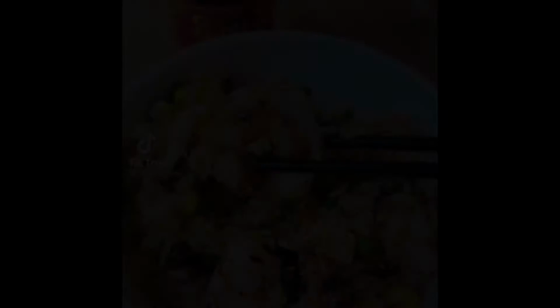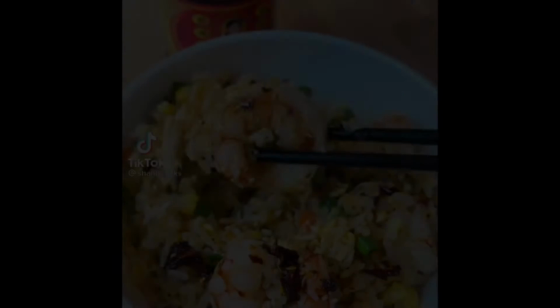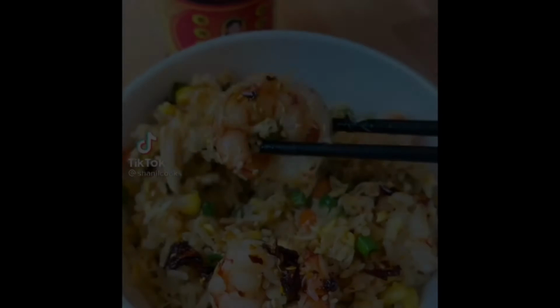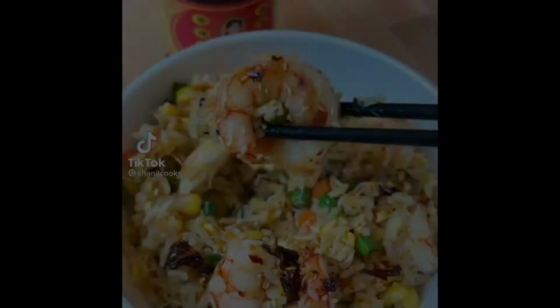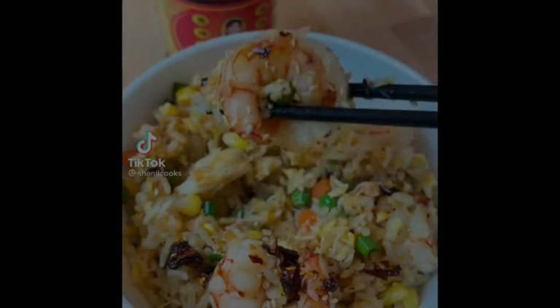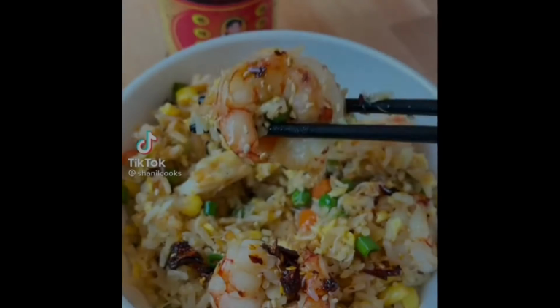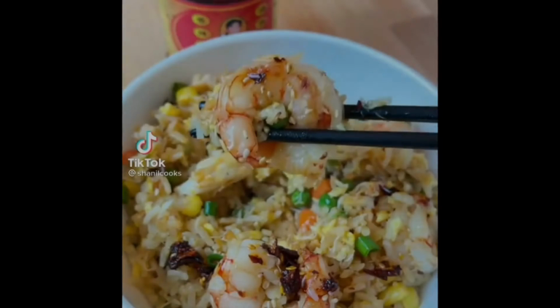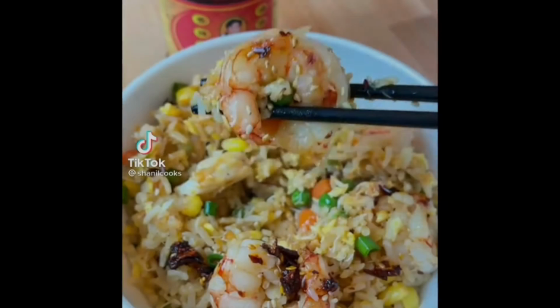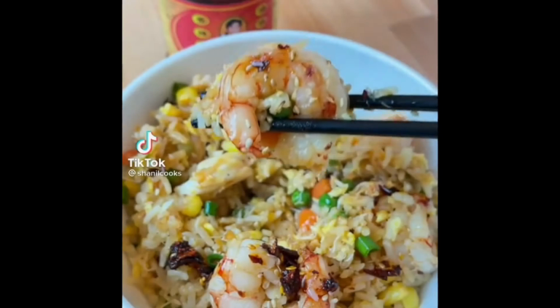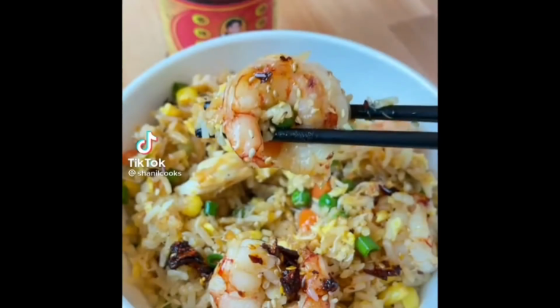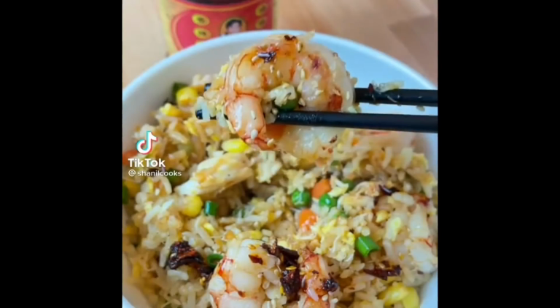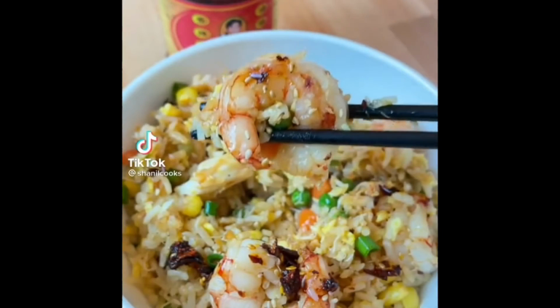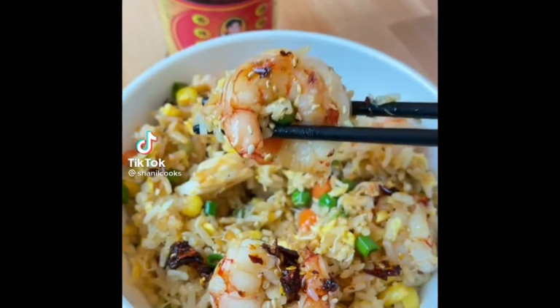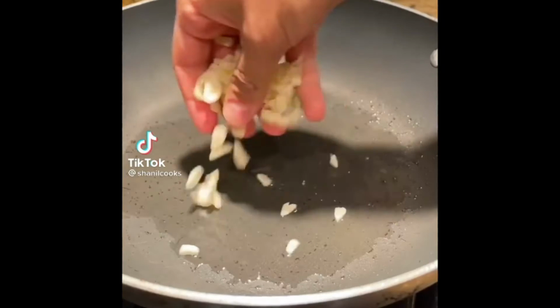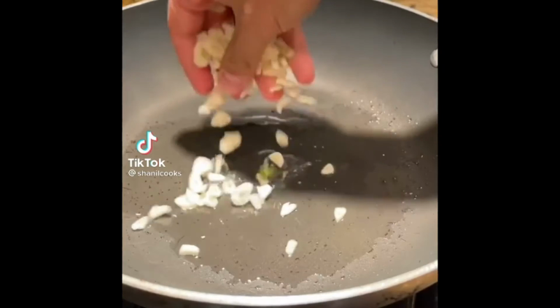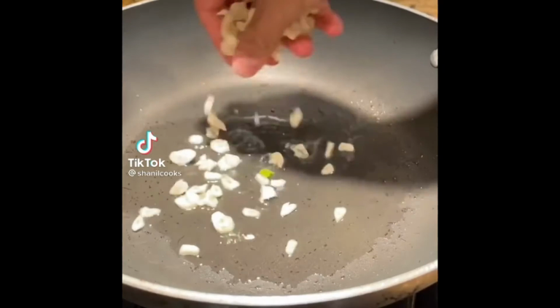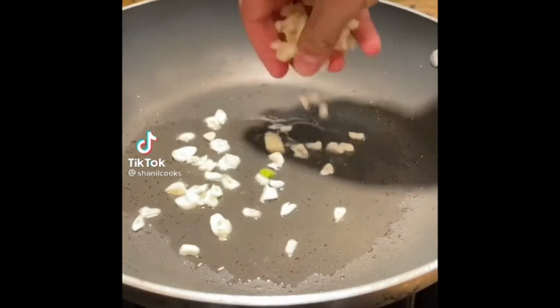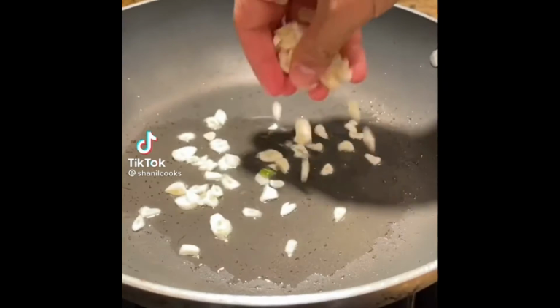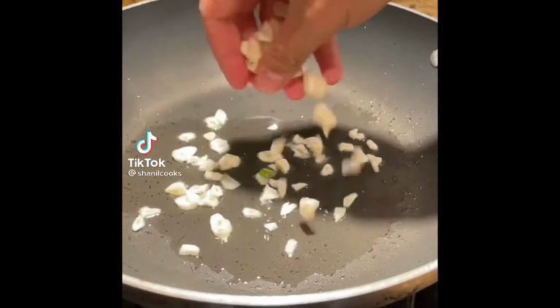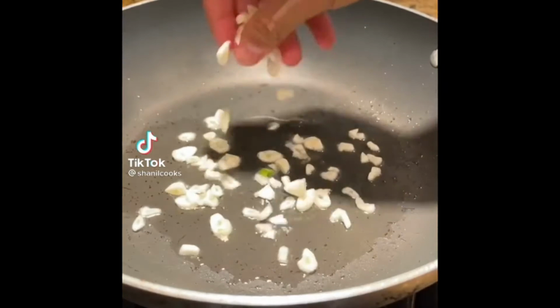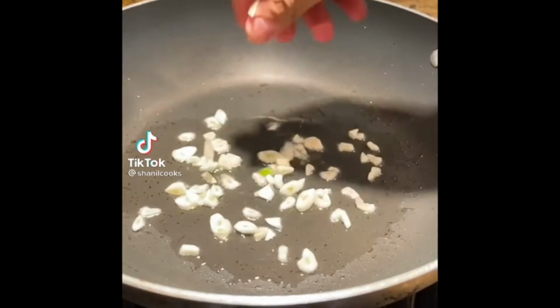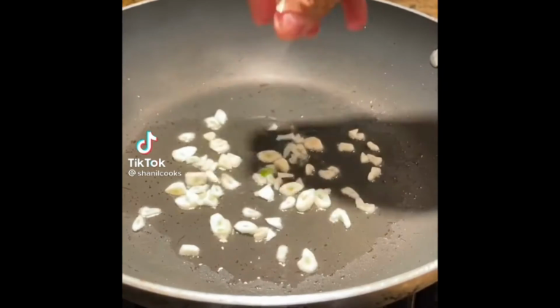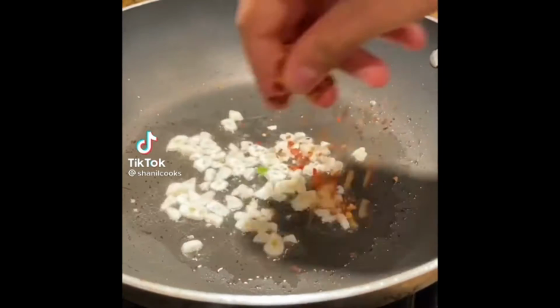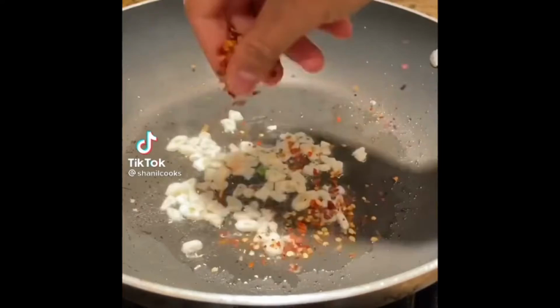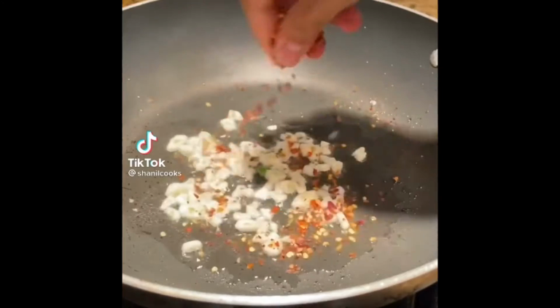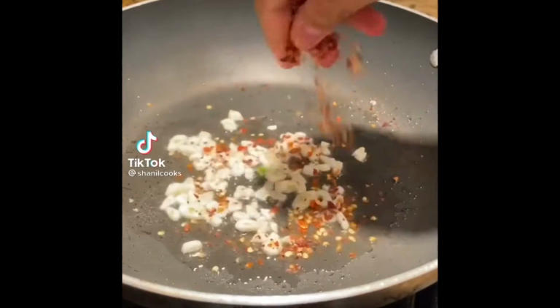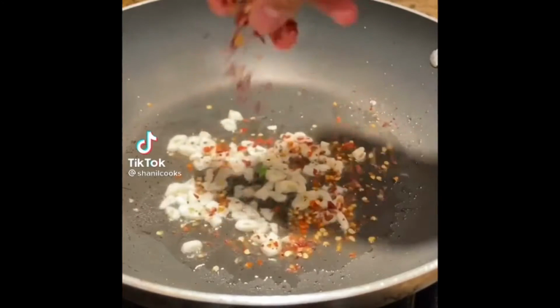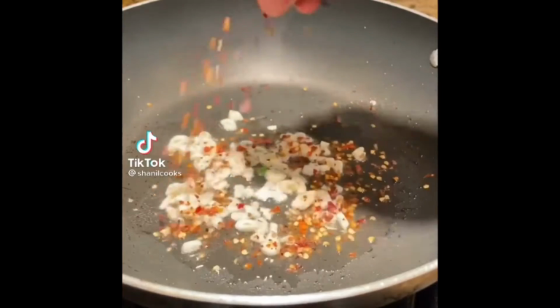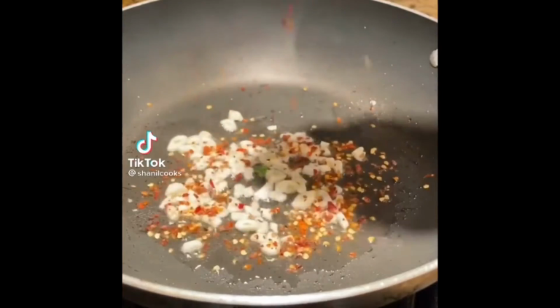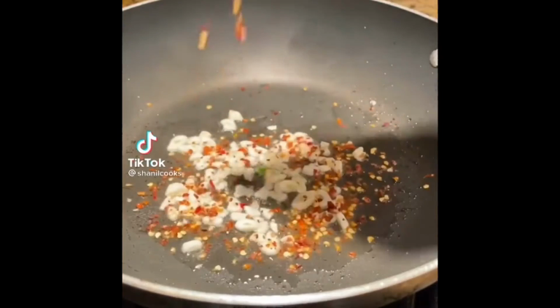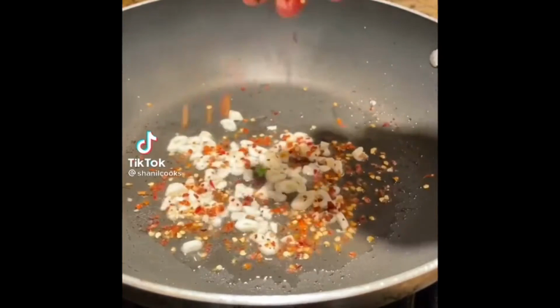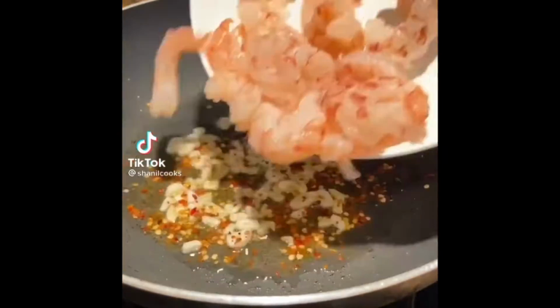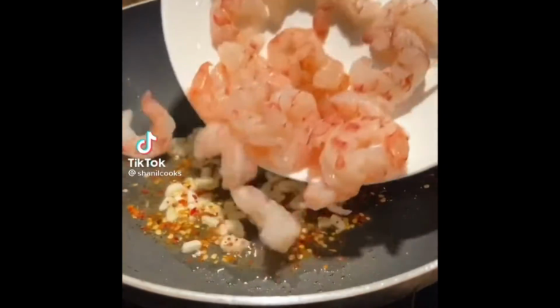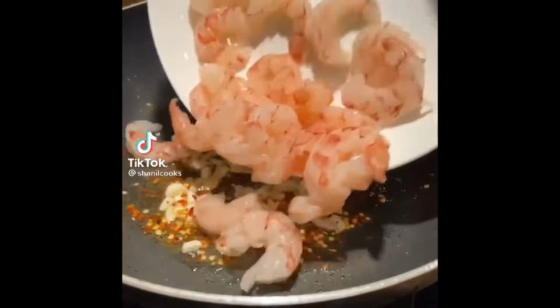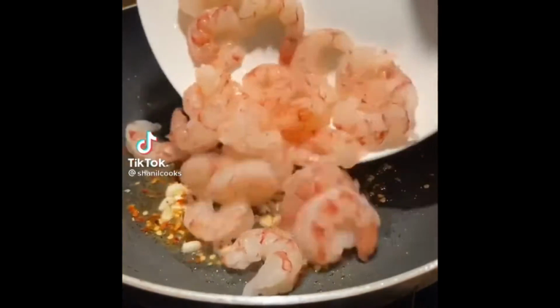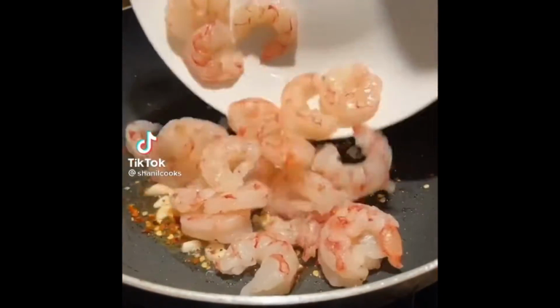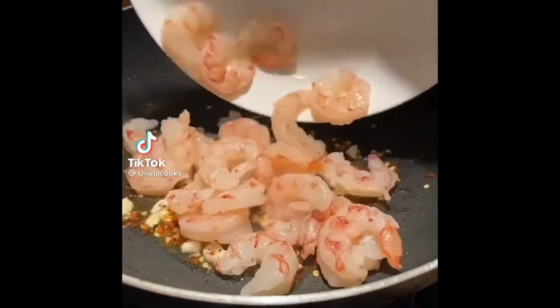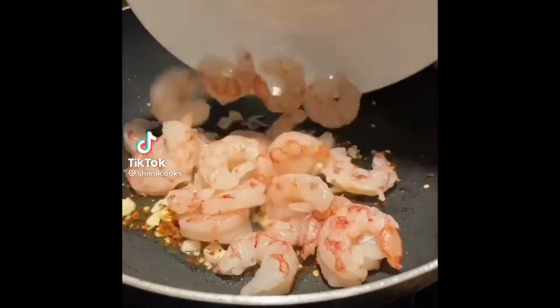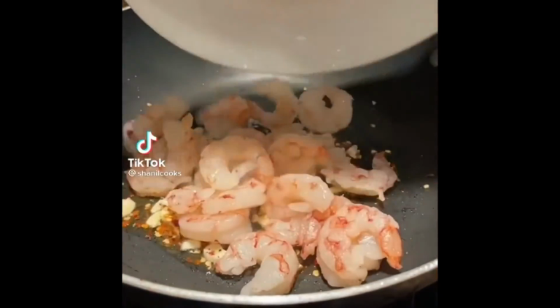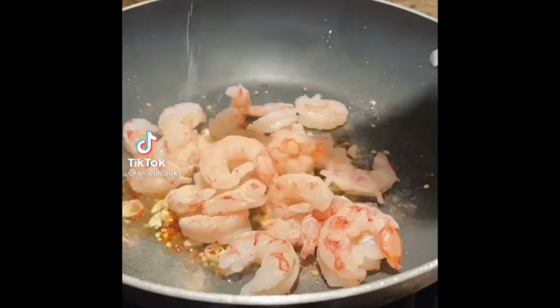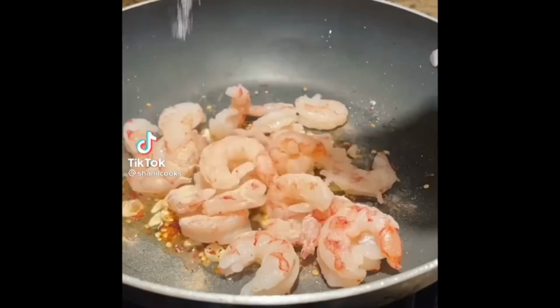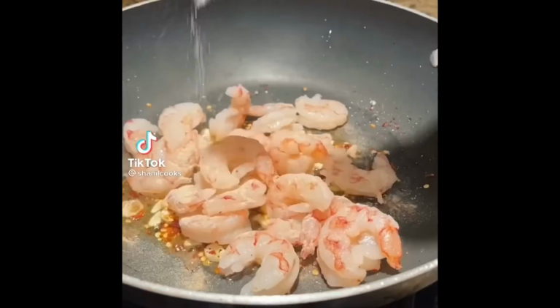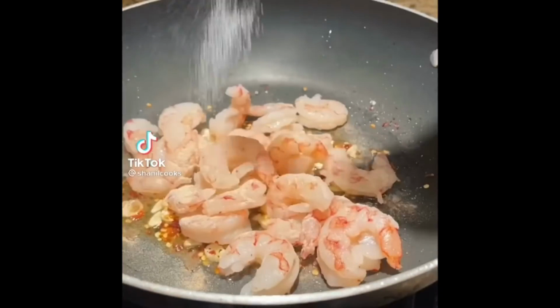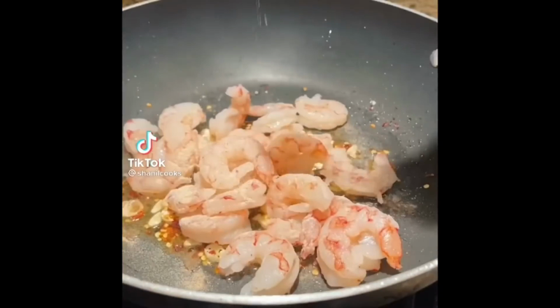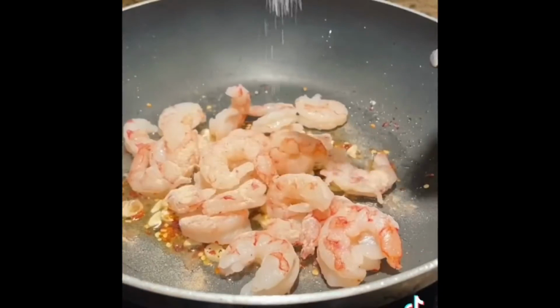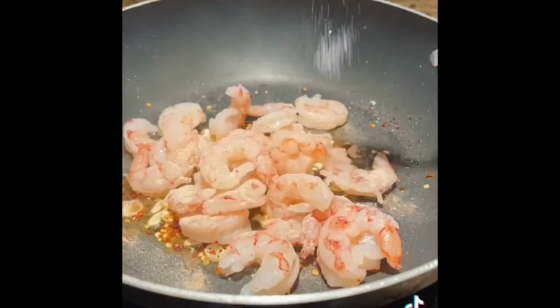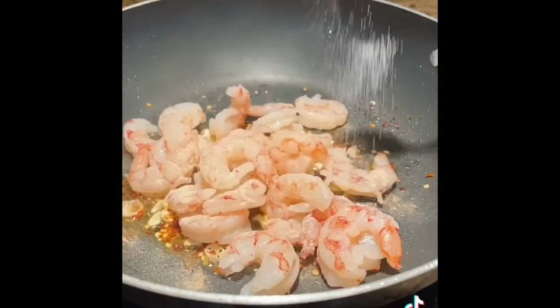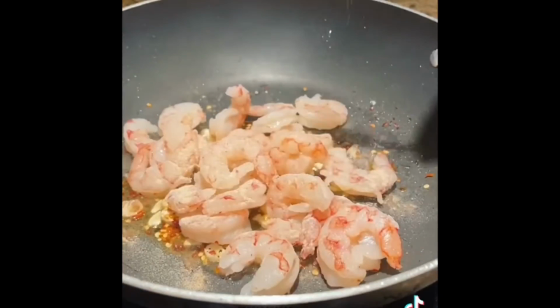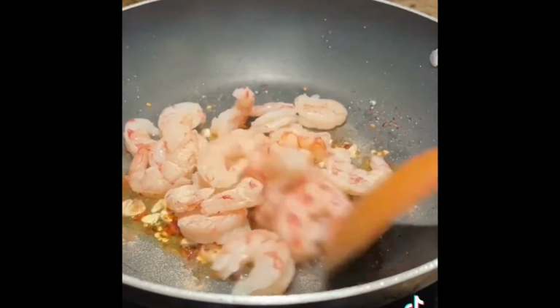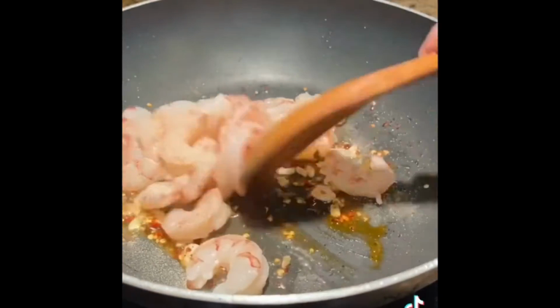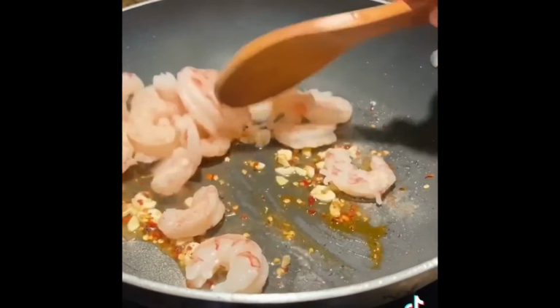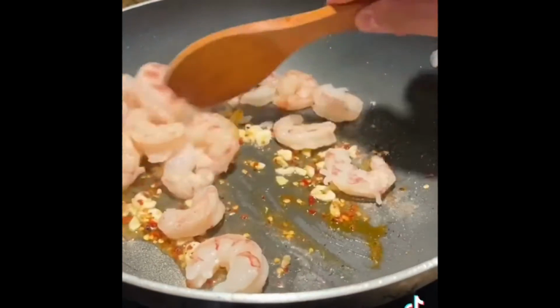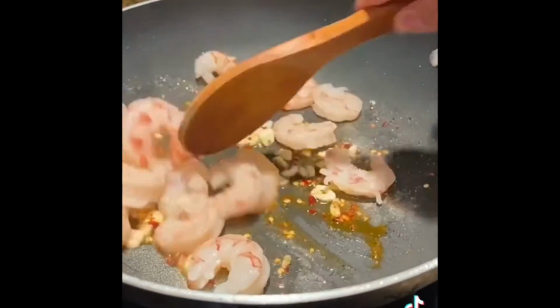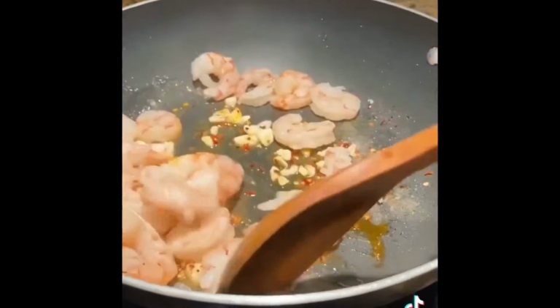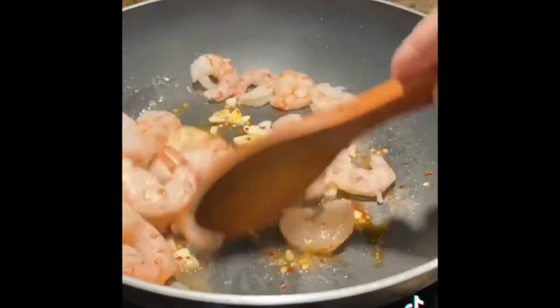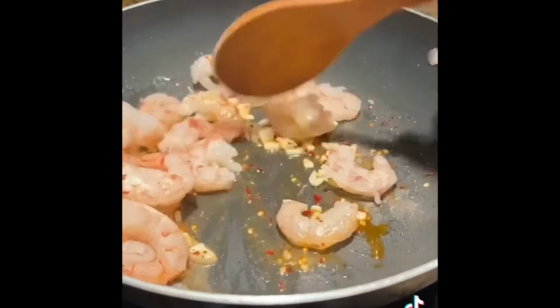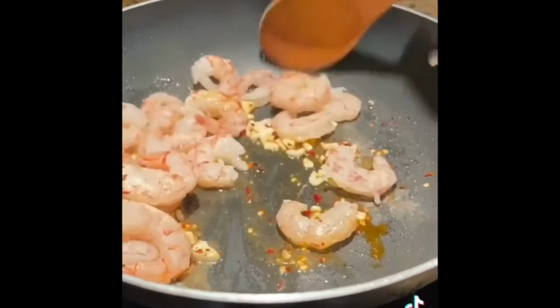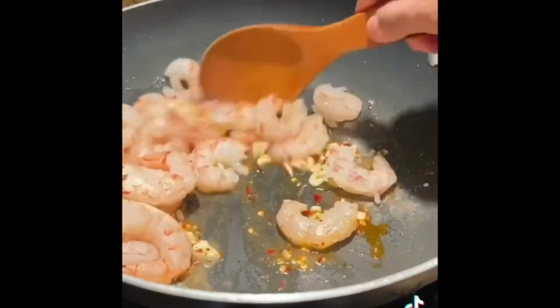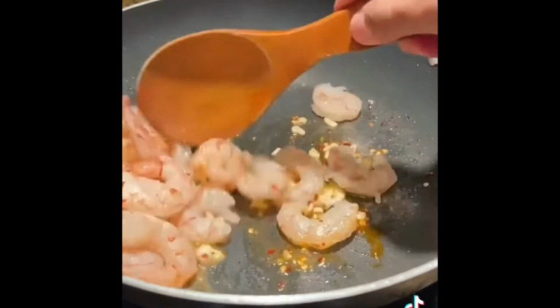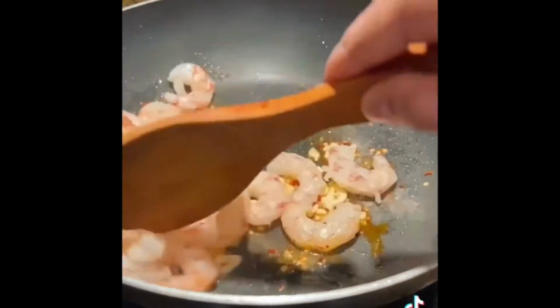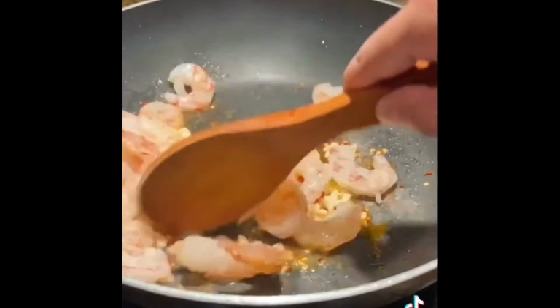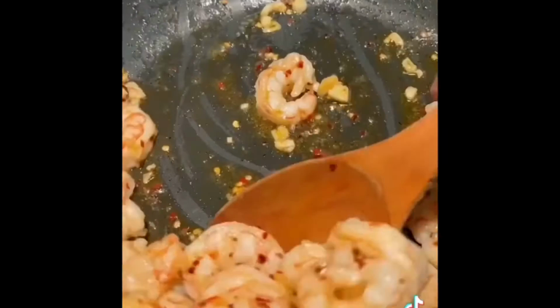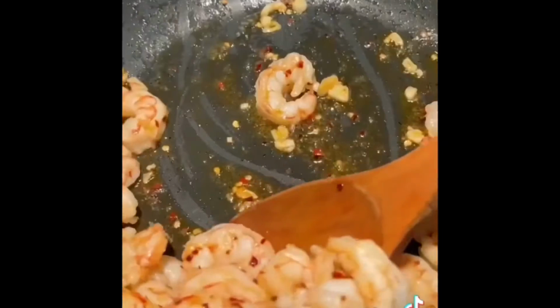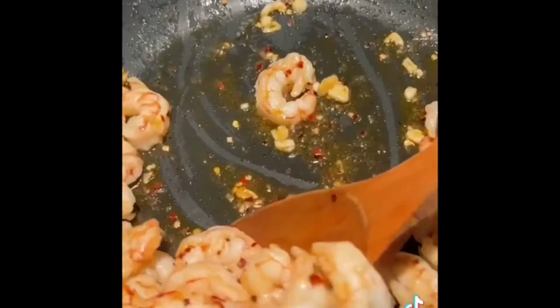Today we're going to make some shrimp fried rice. Start by sautéing some garlic and chili flakes with your shrimp, season it with salt and white pepper, and then set it aside.